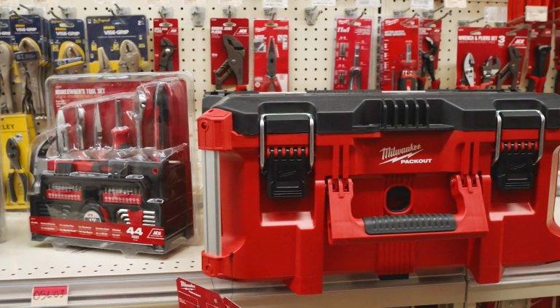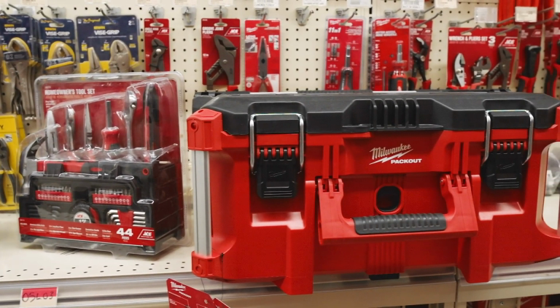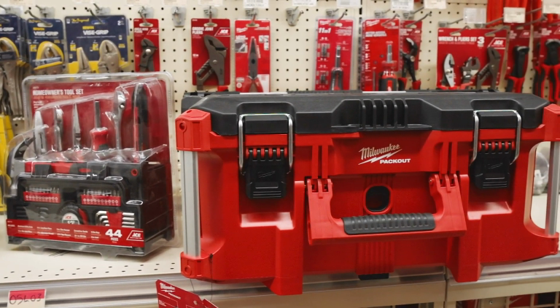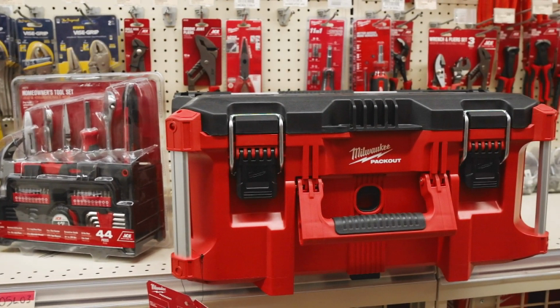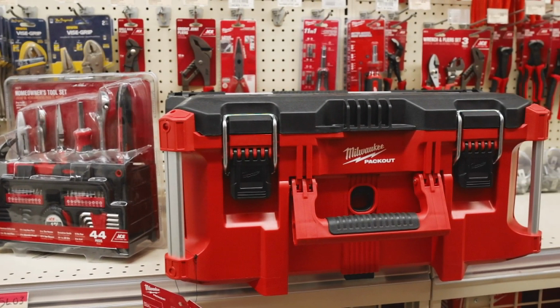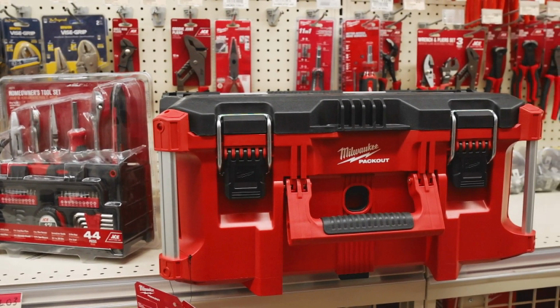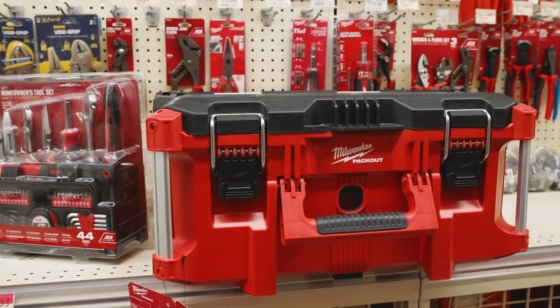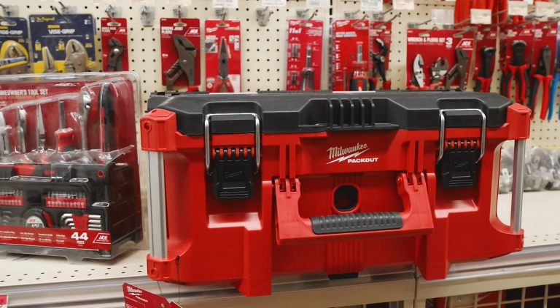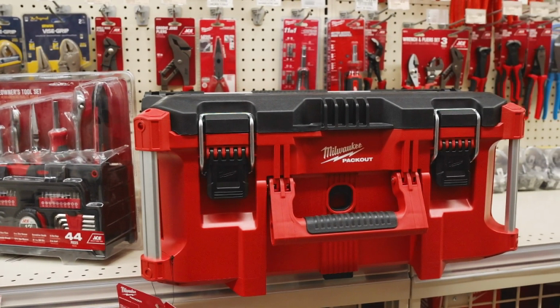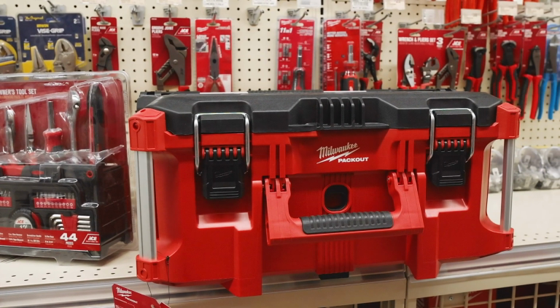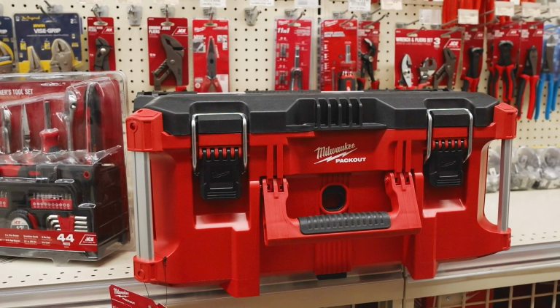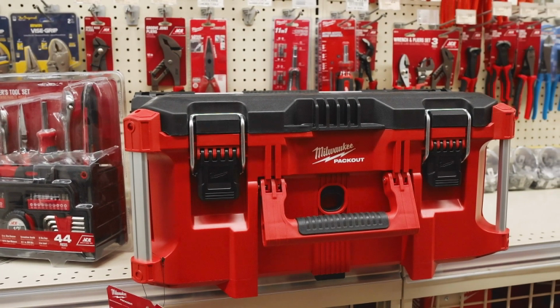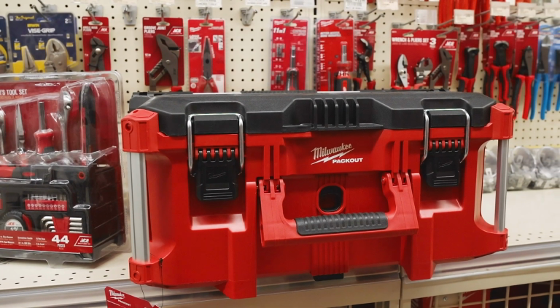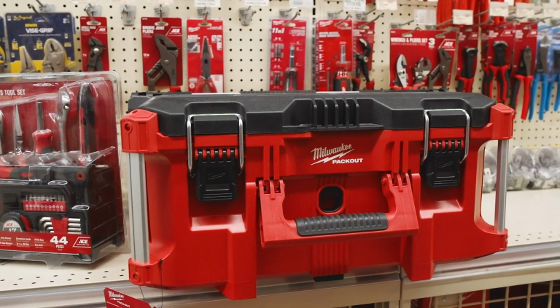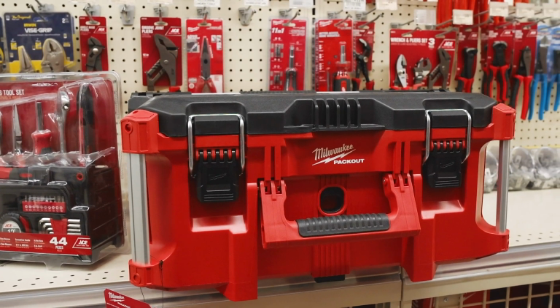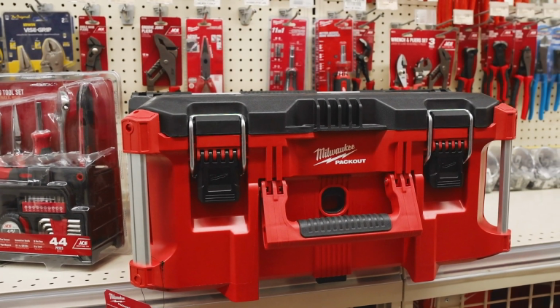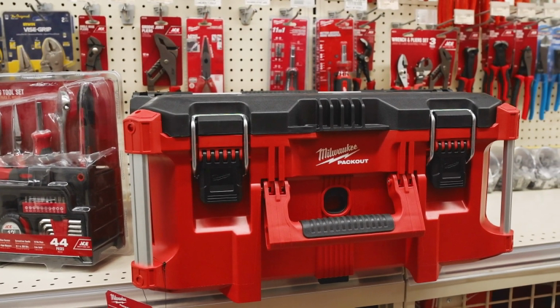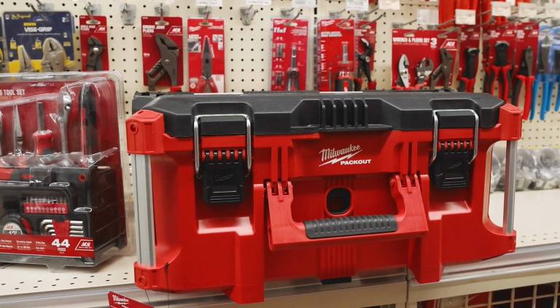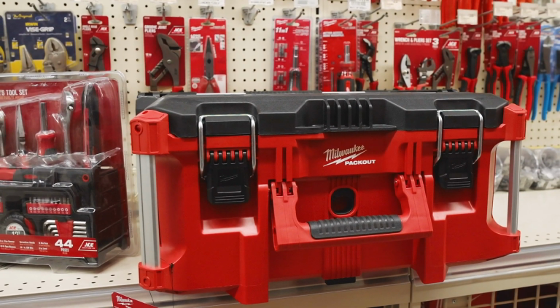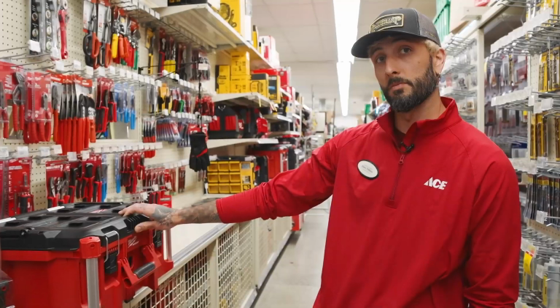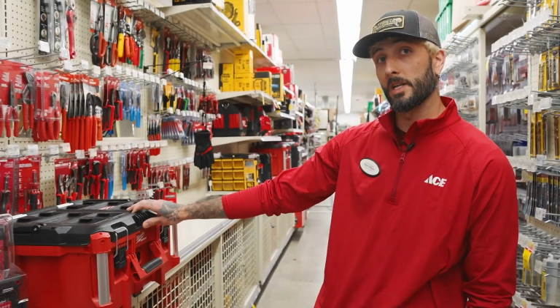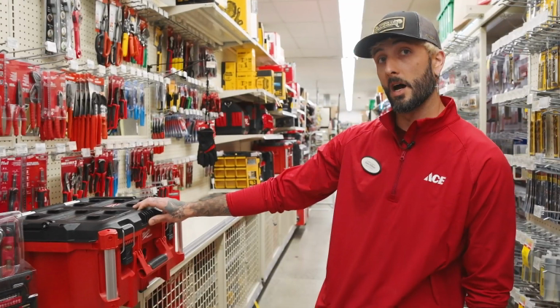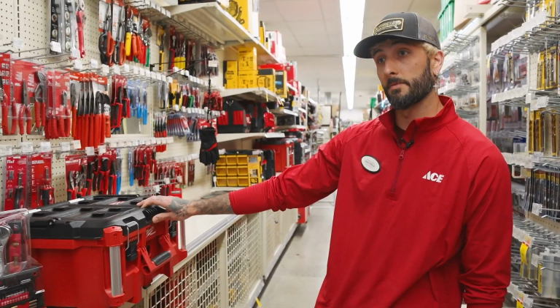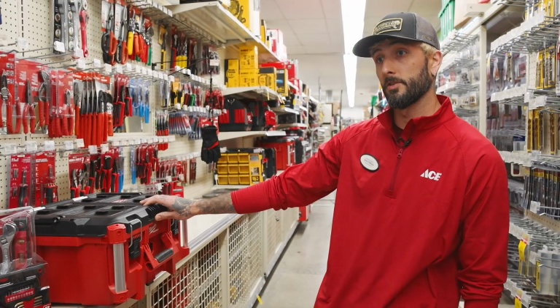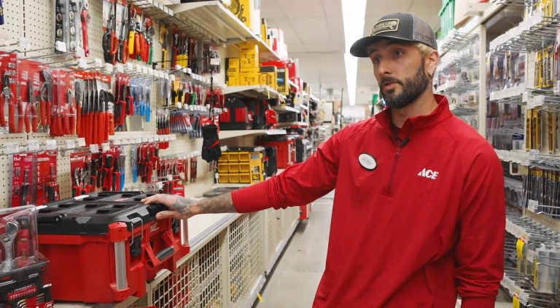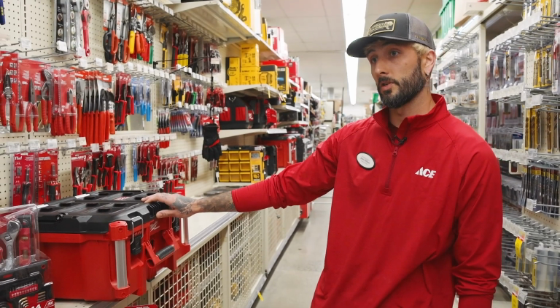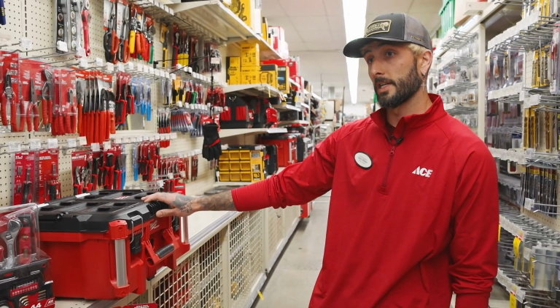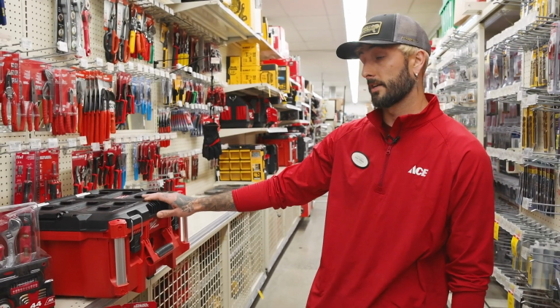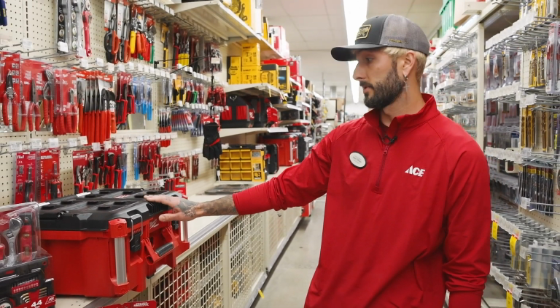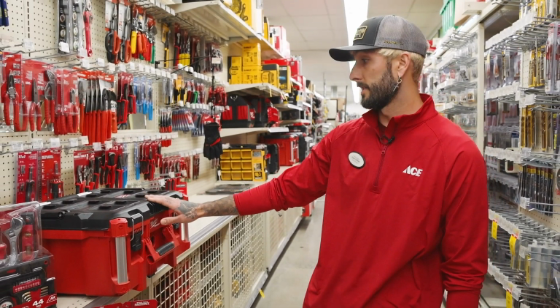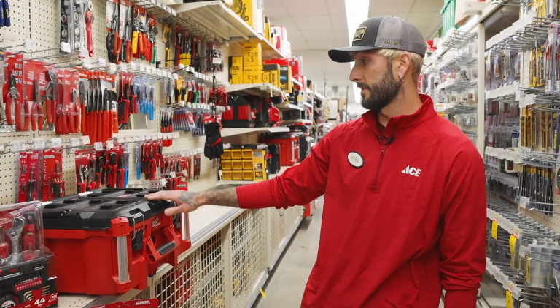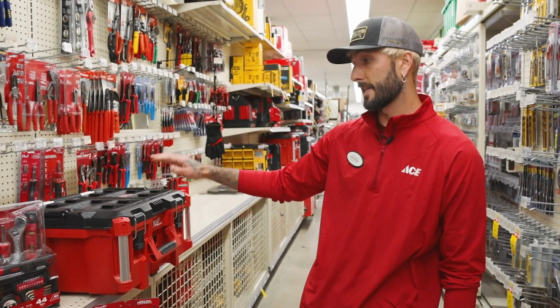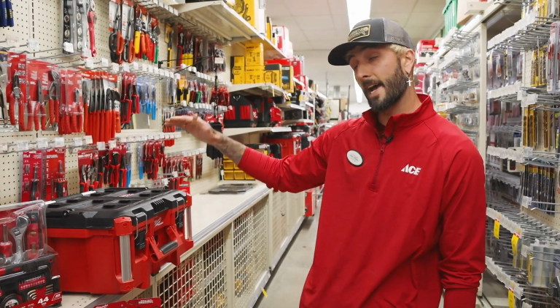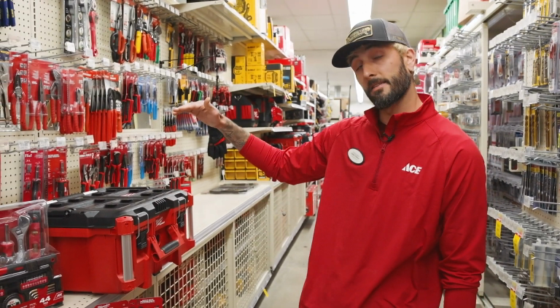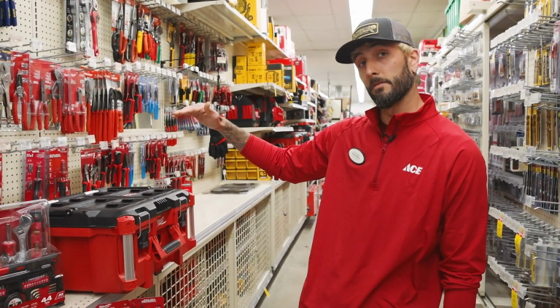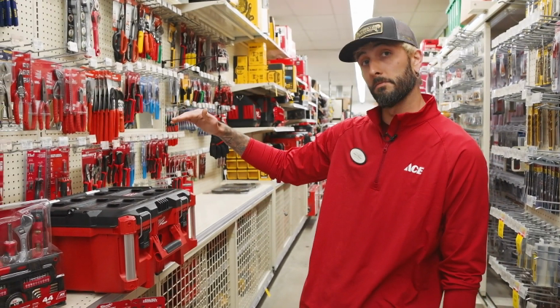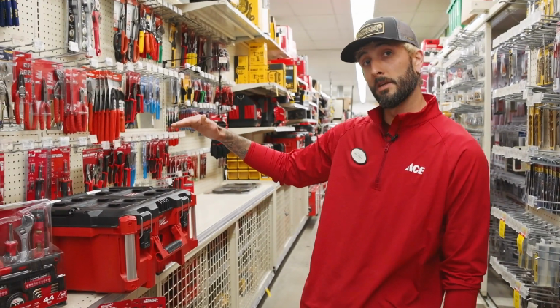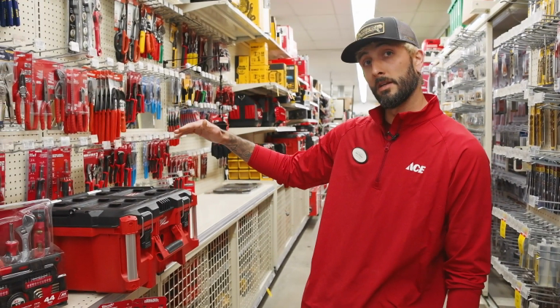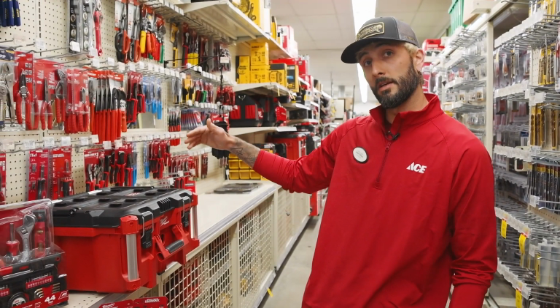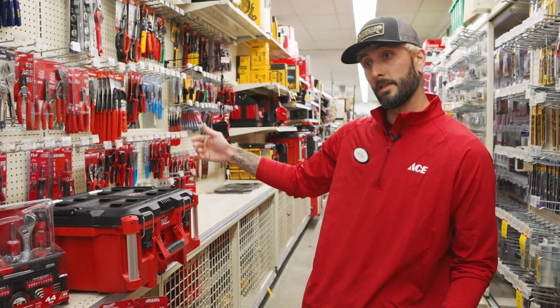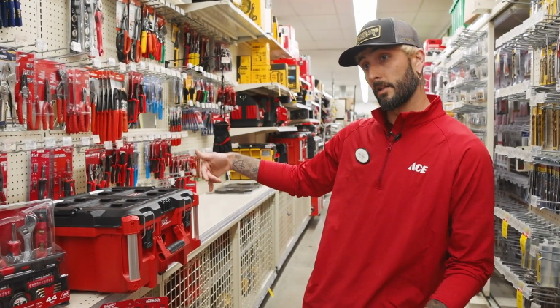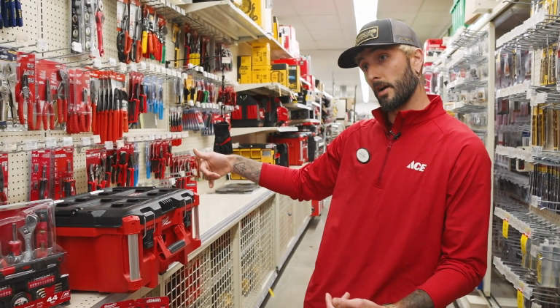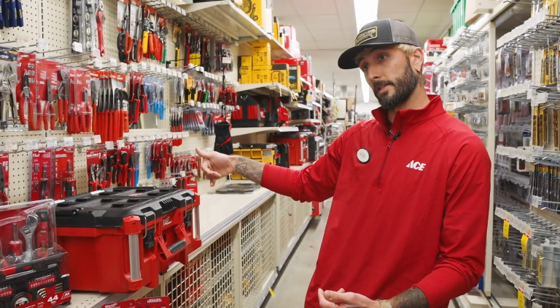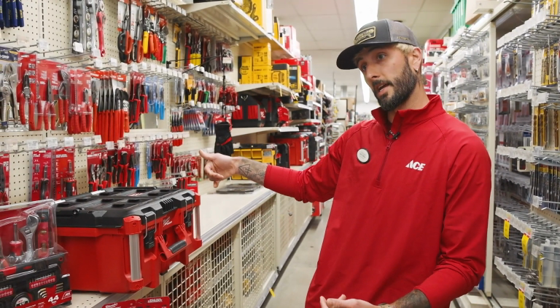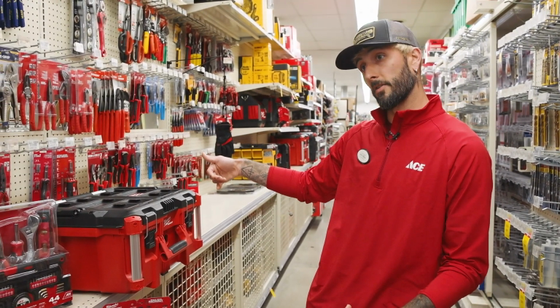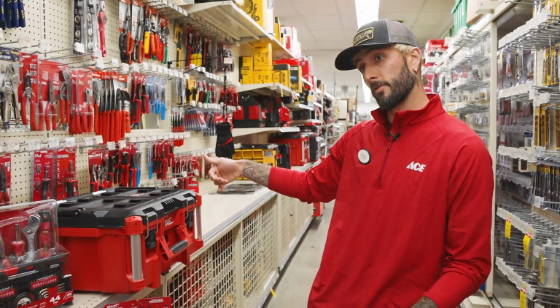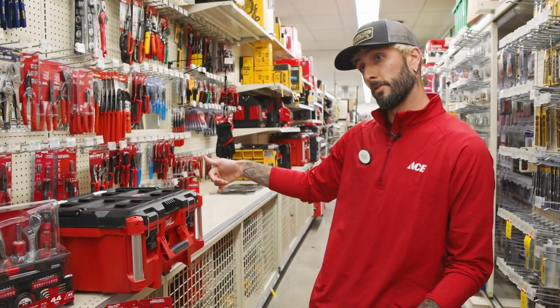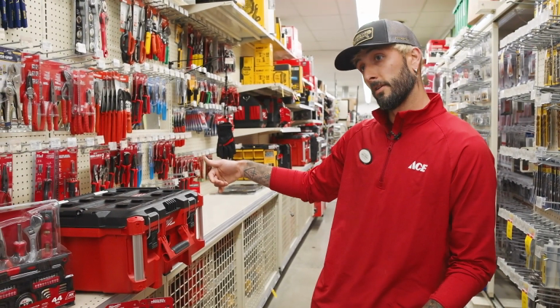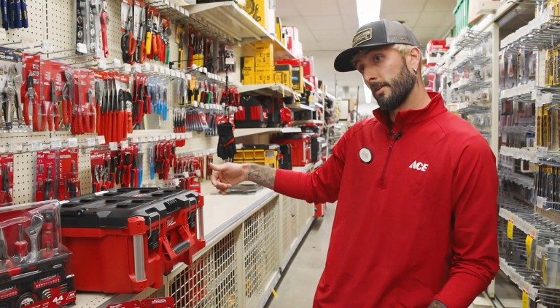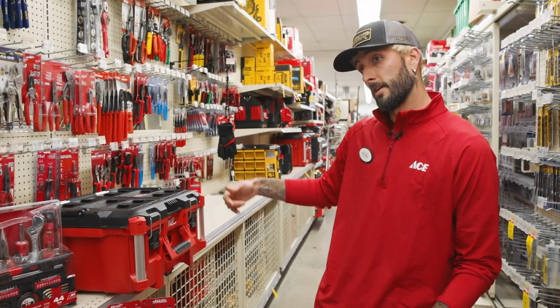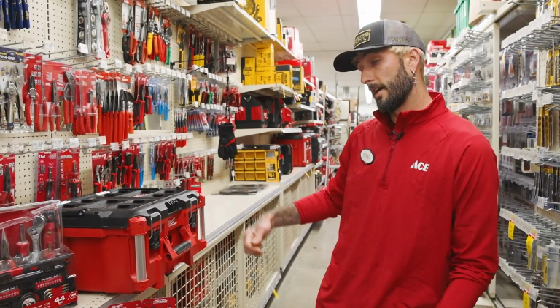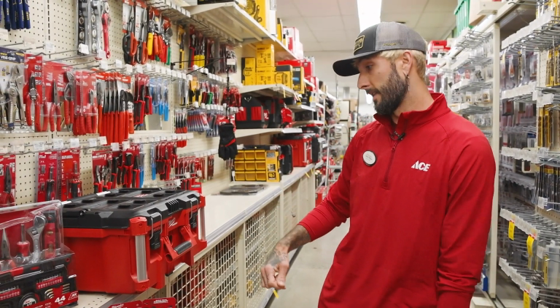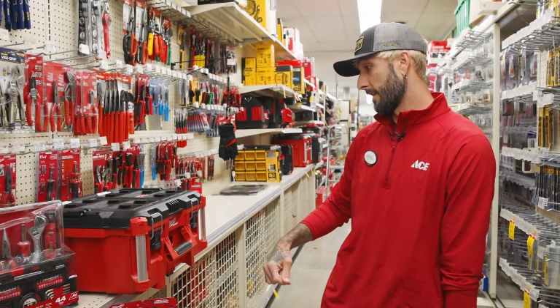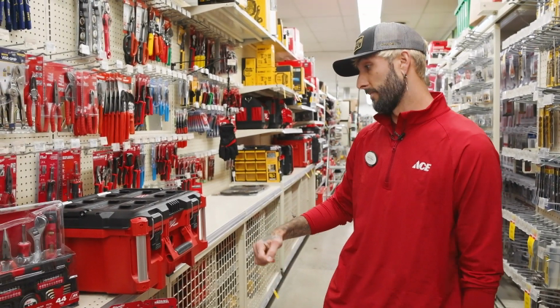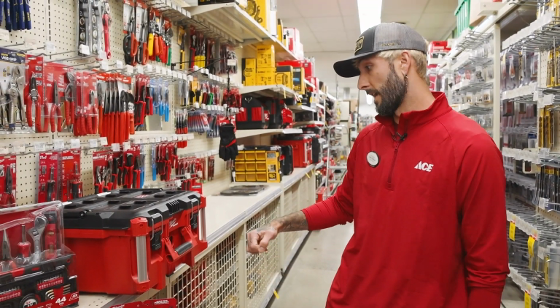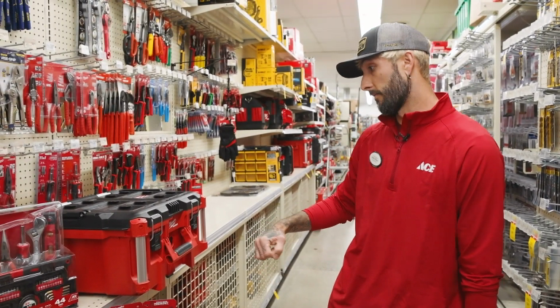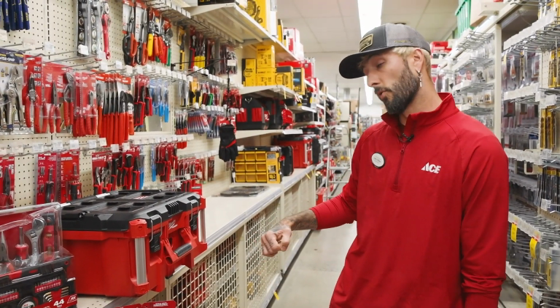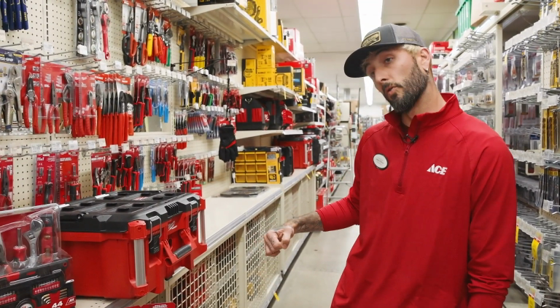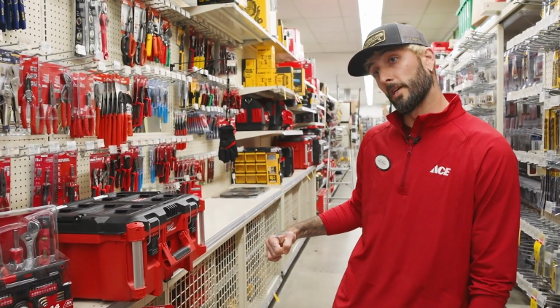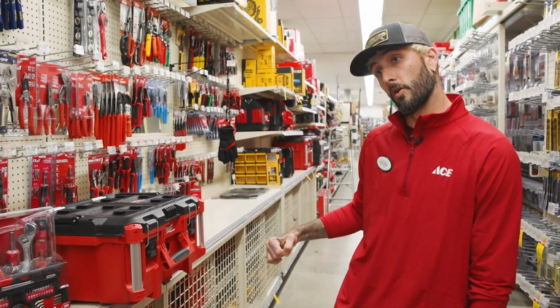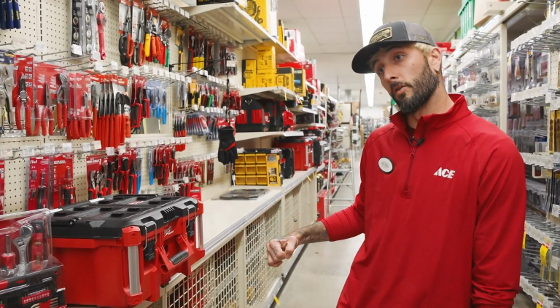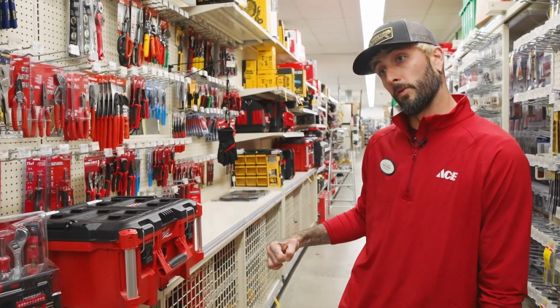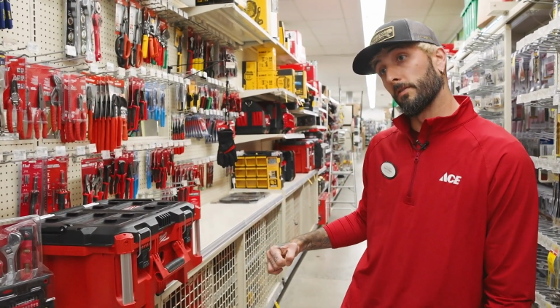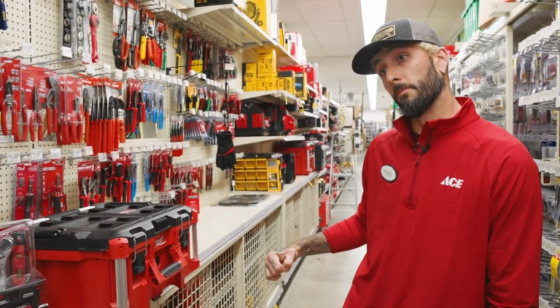It's a little bit more pricey, but we've got the Pack Out, which has many options. You can actually stack them and they lock together, and they even have a rolling cart with them.